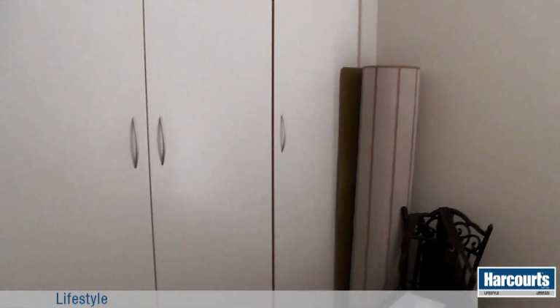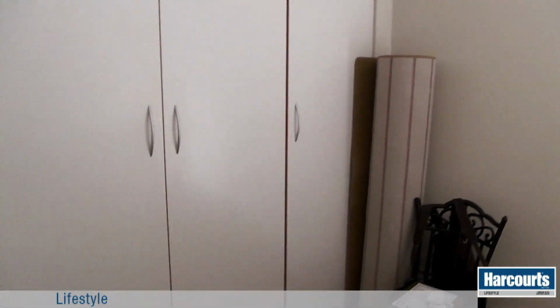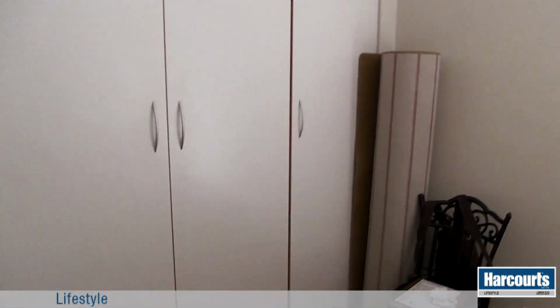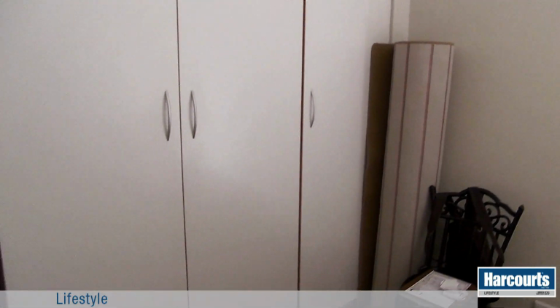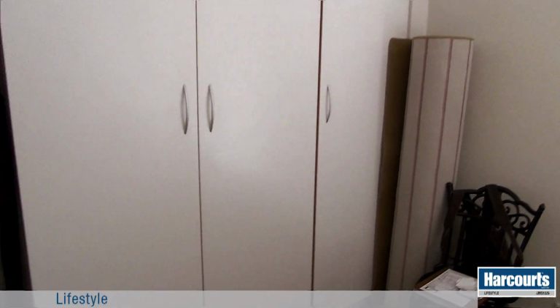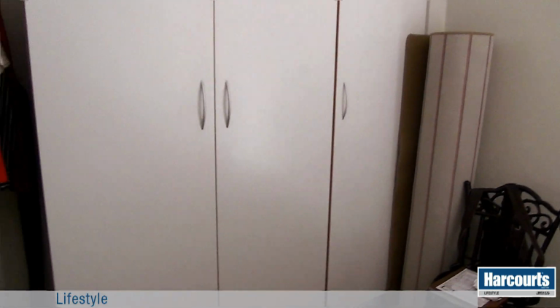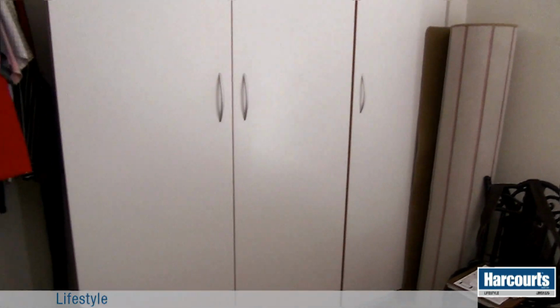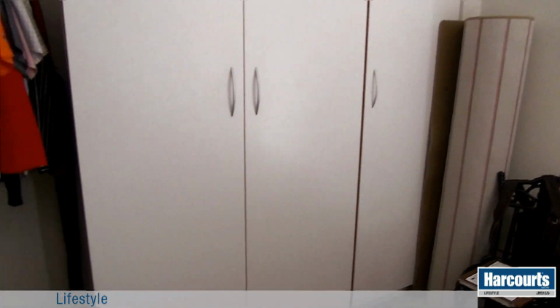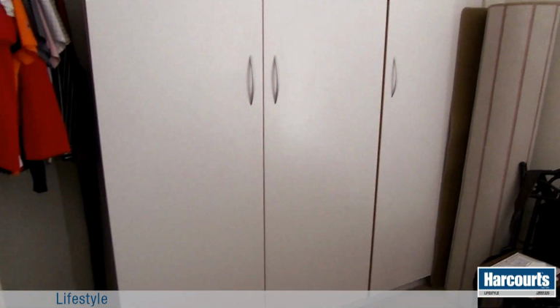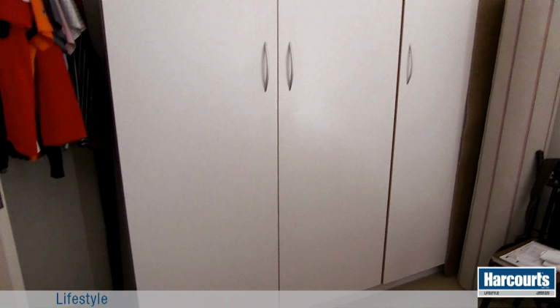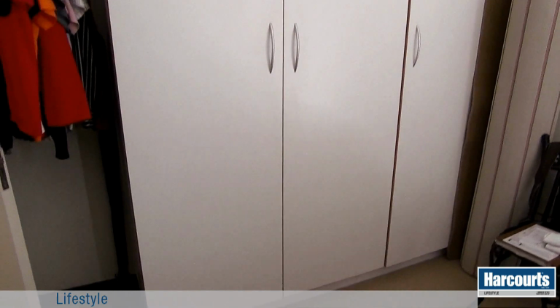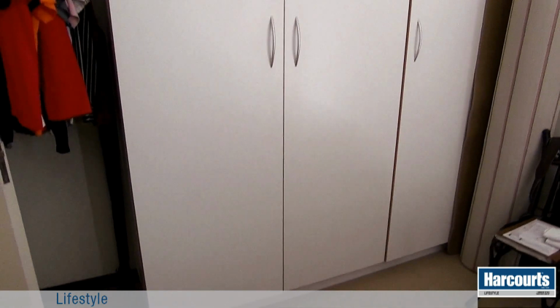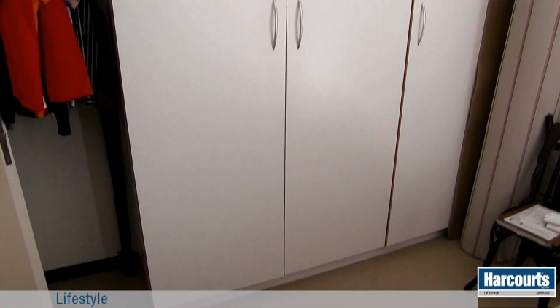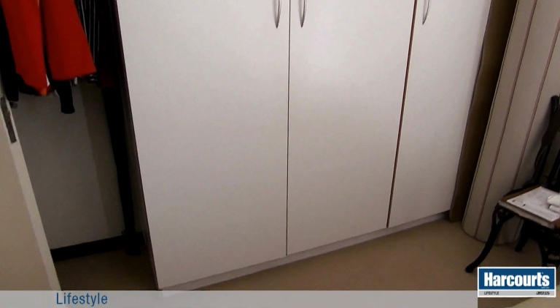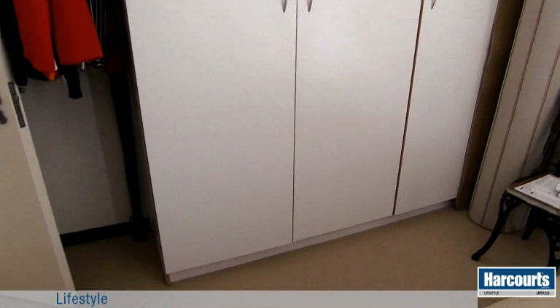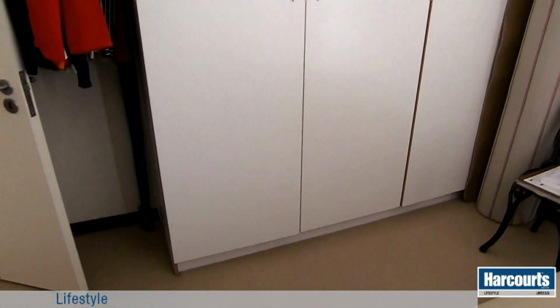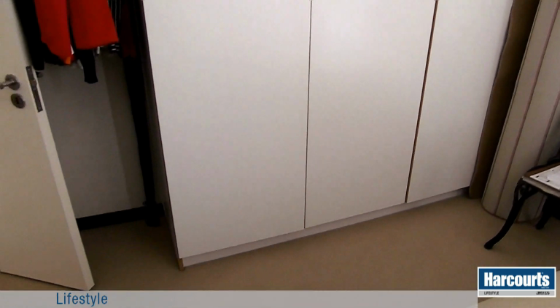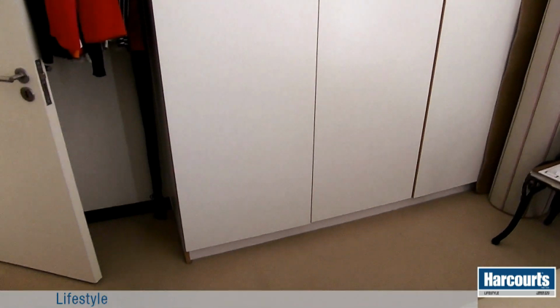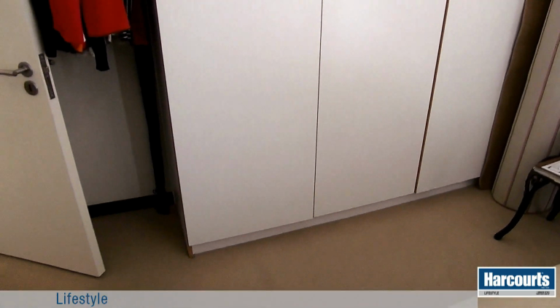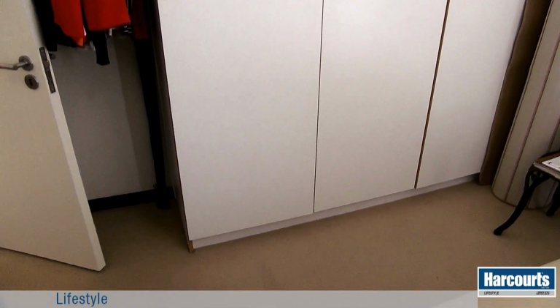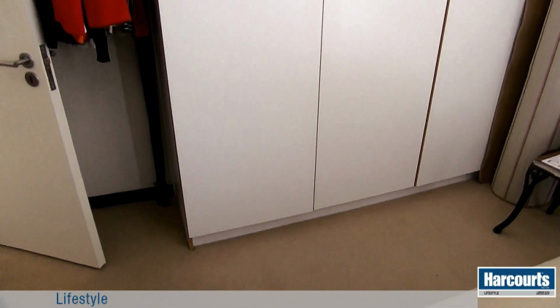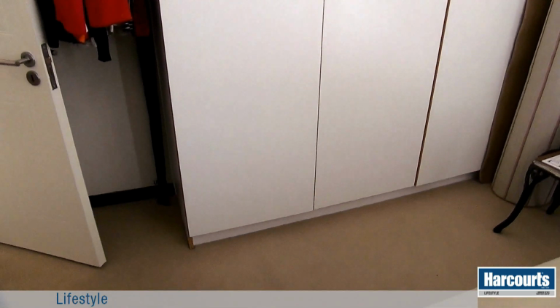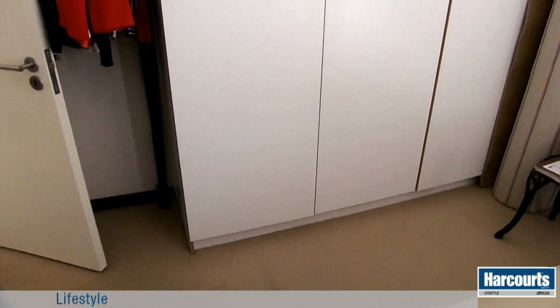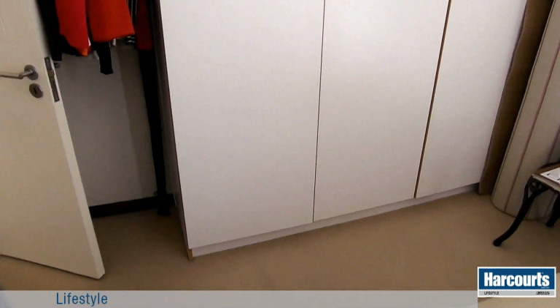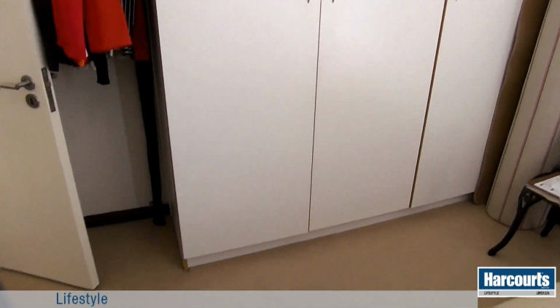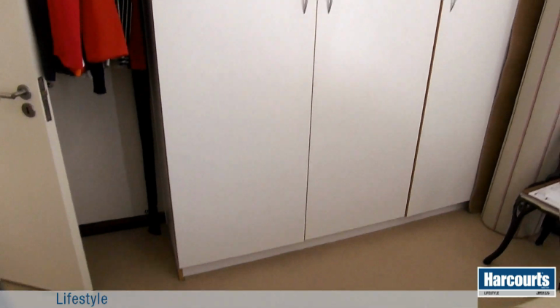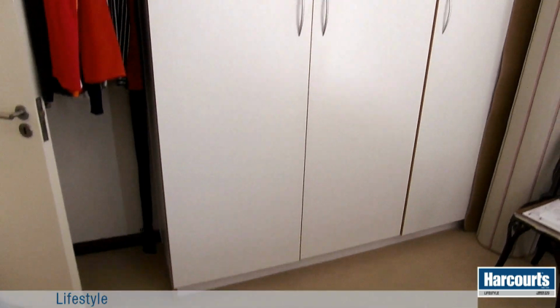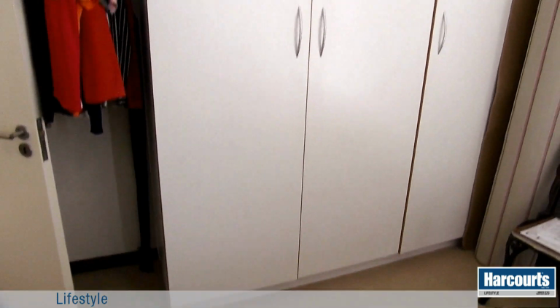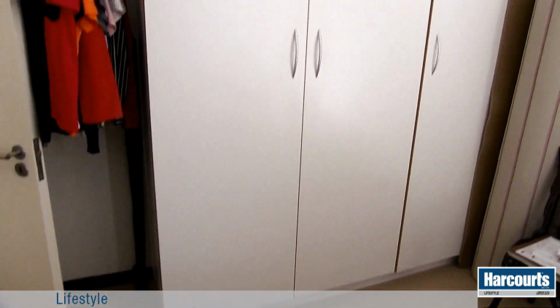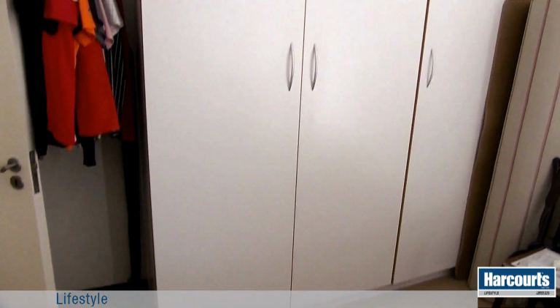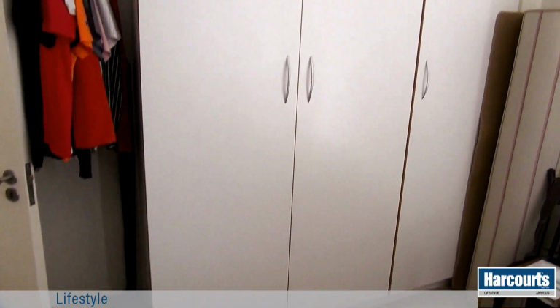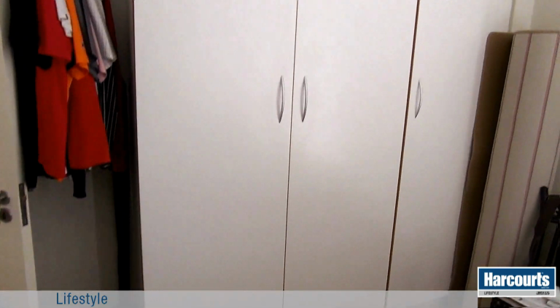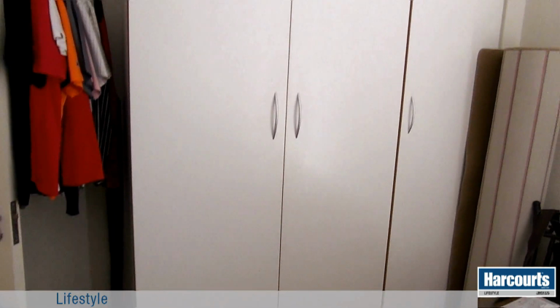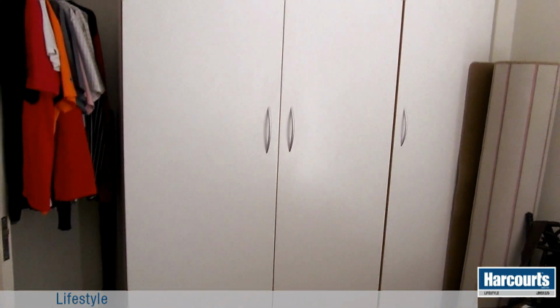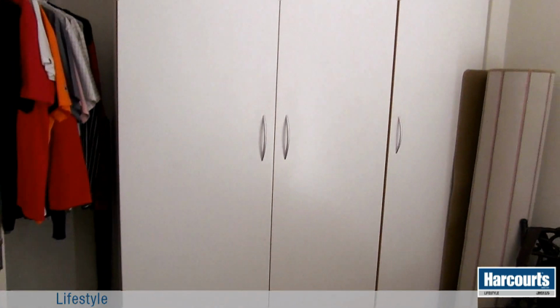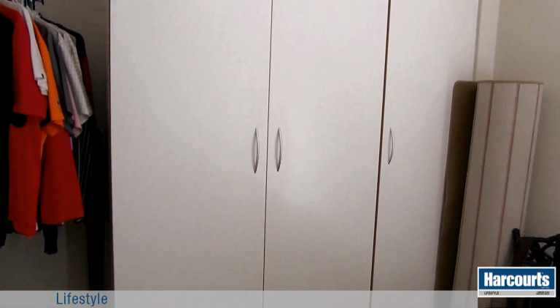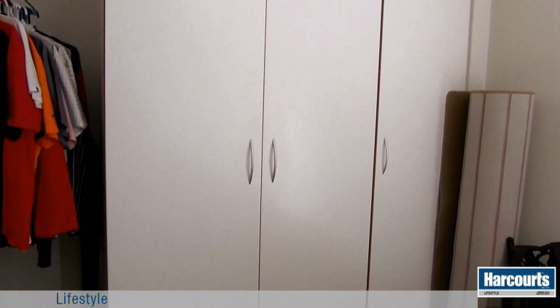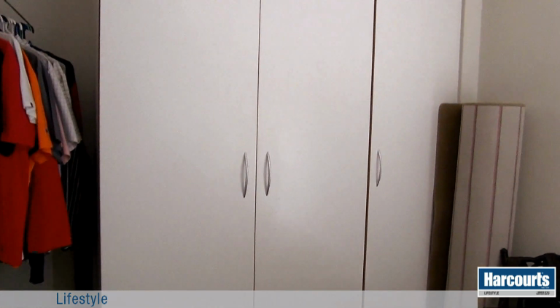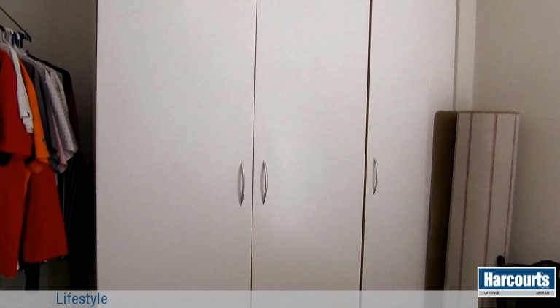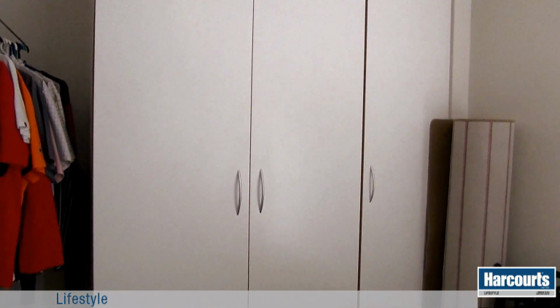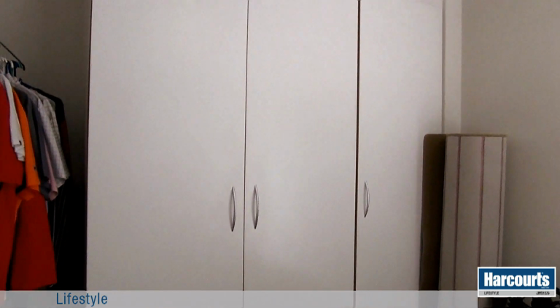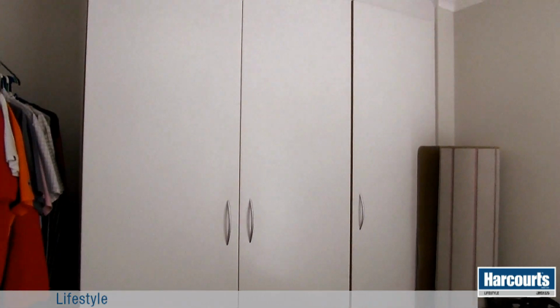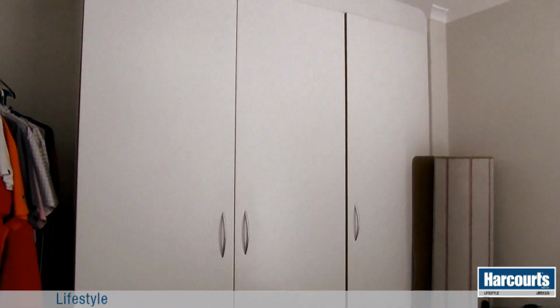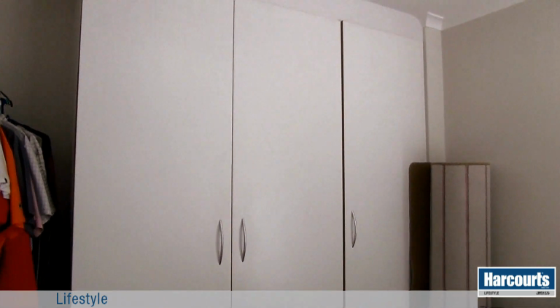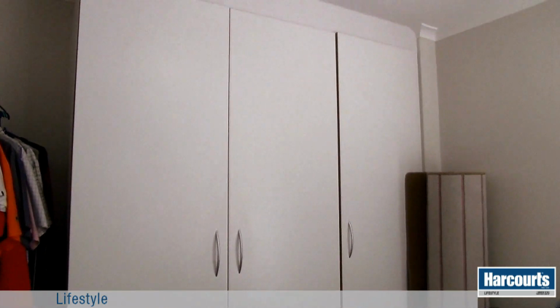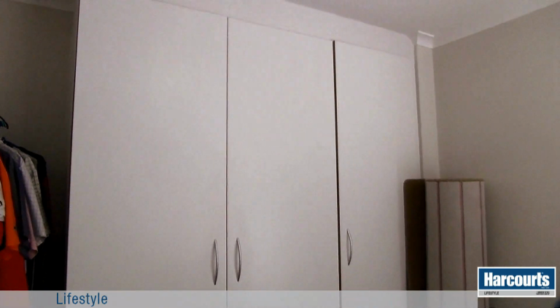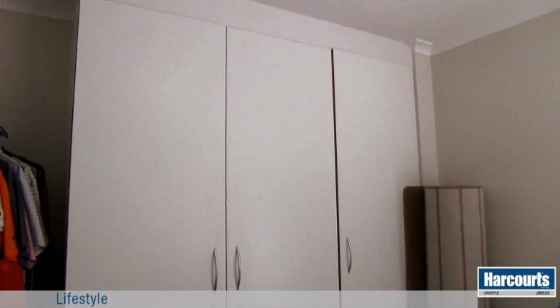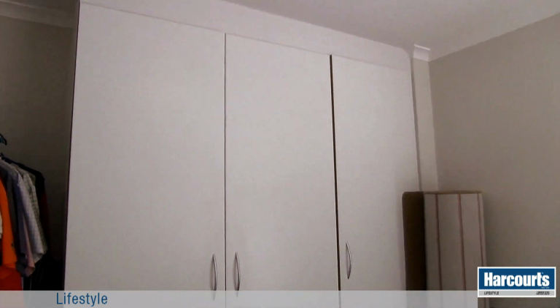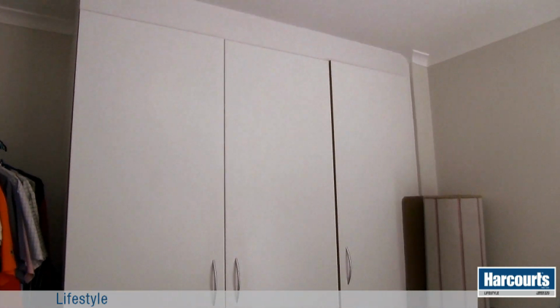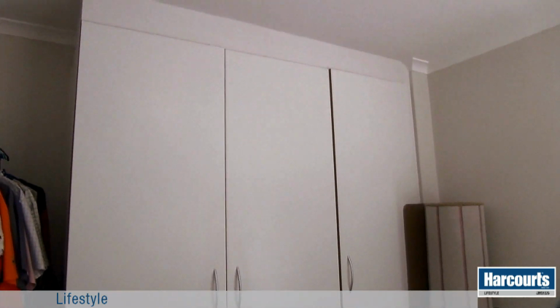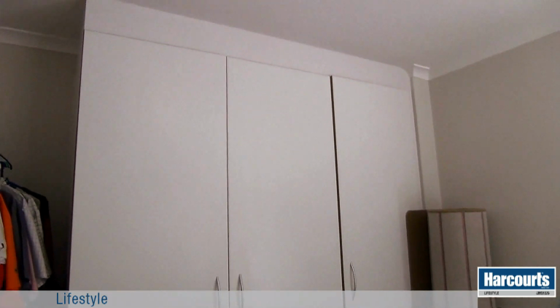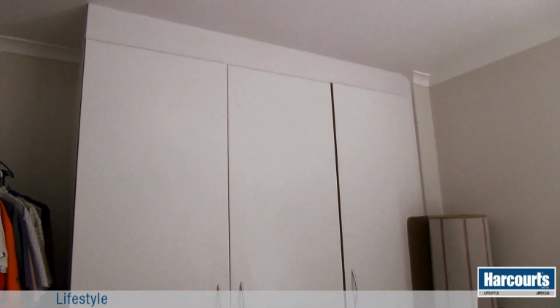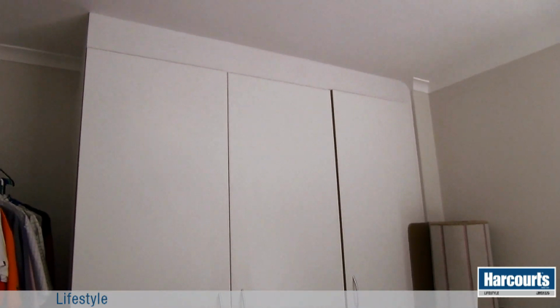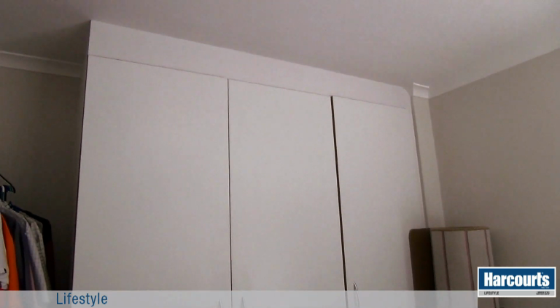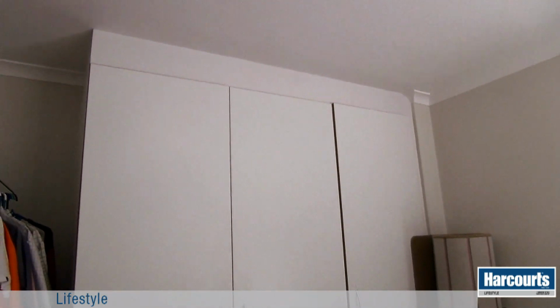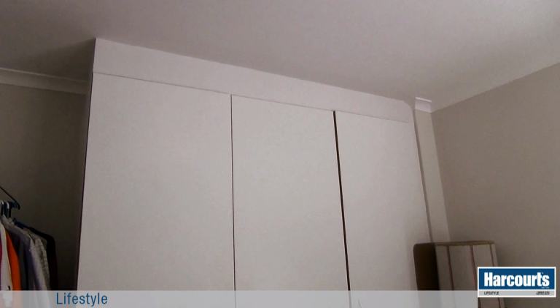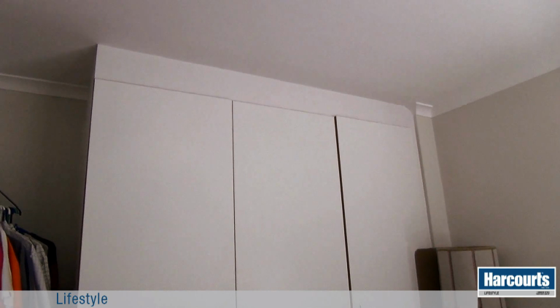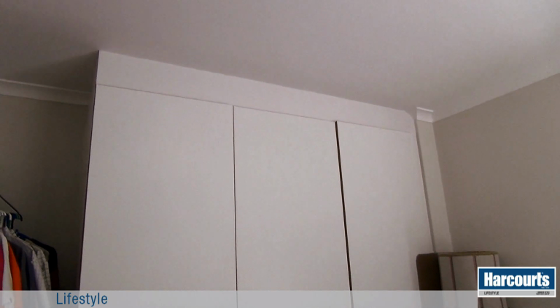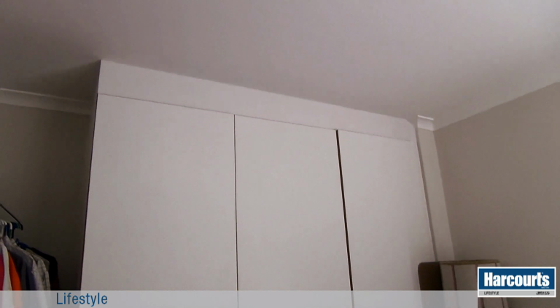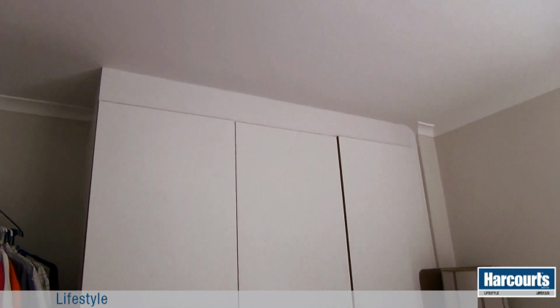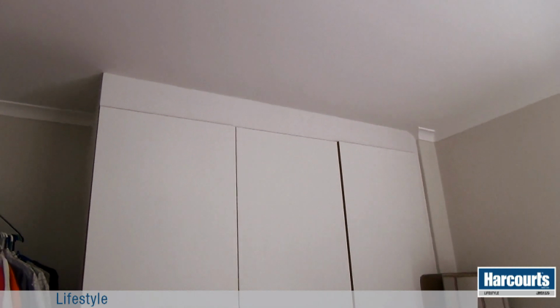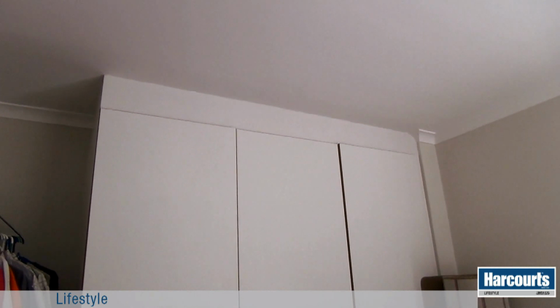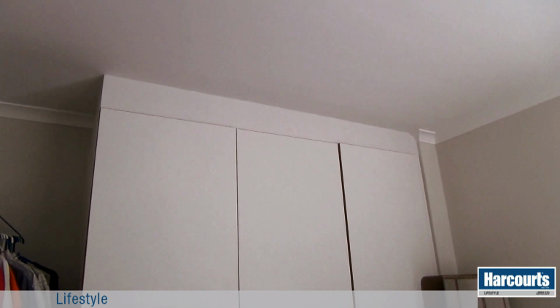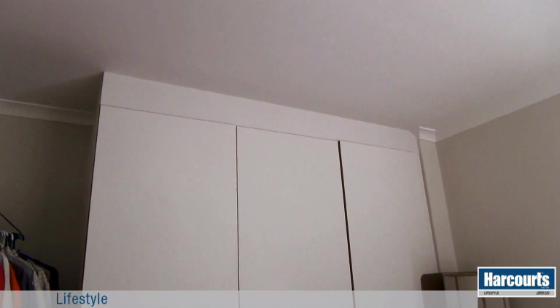Natural light floods the first bedroom through a corner window feature. It is carpeted and has floor to ceiling built-in cupboards.